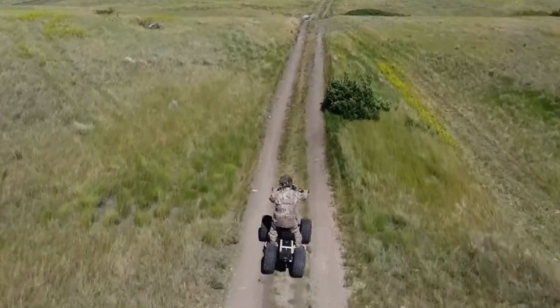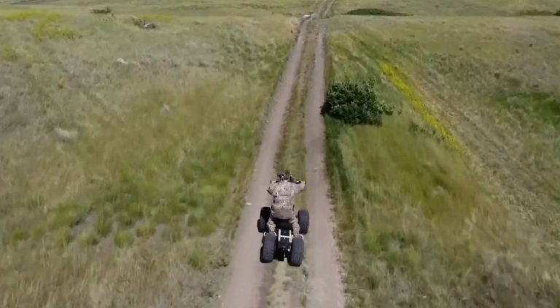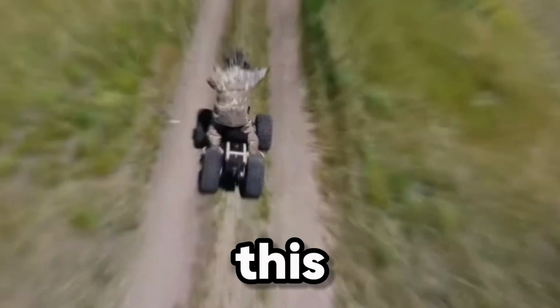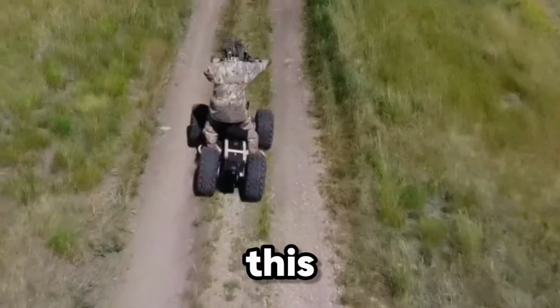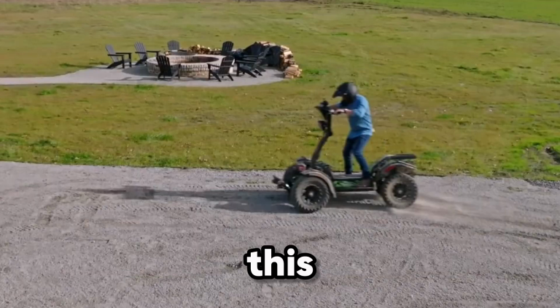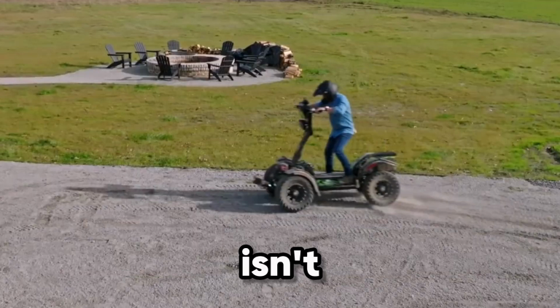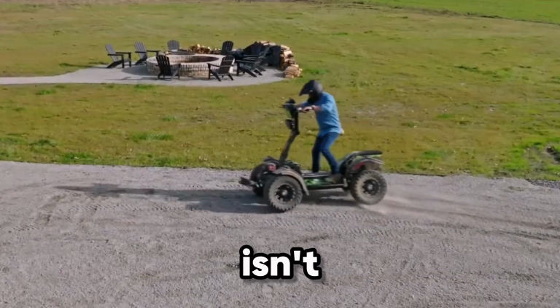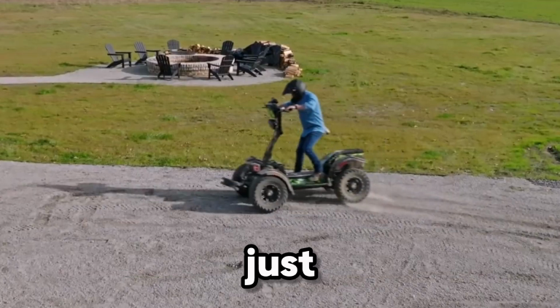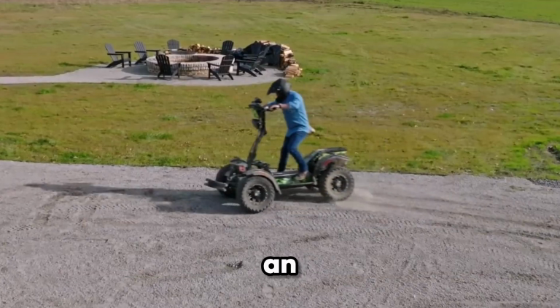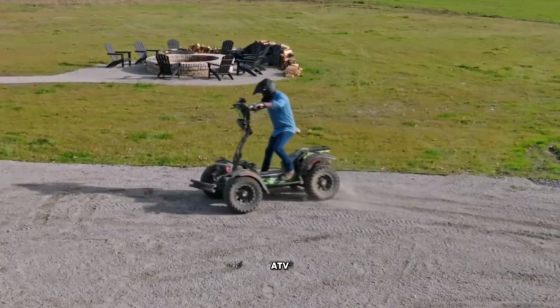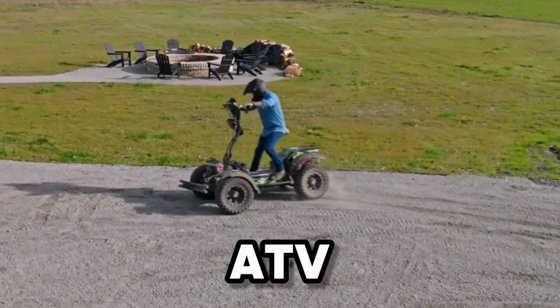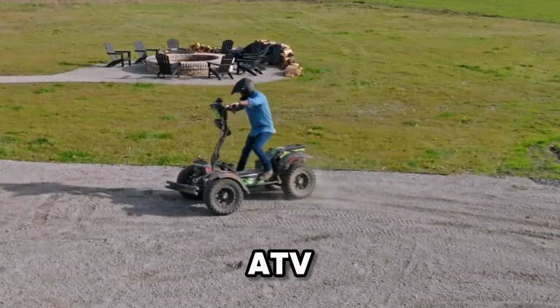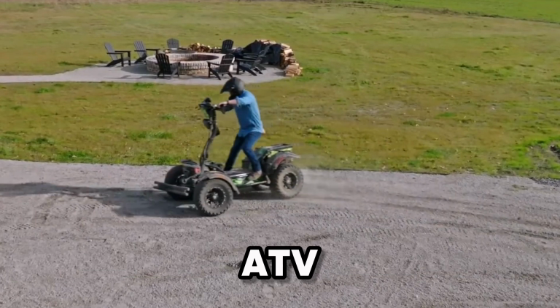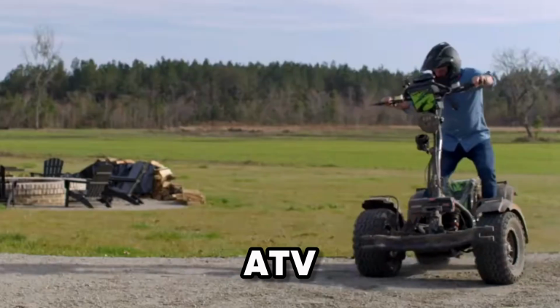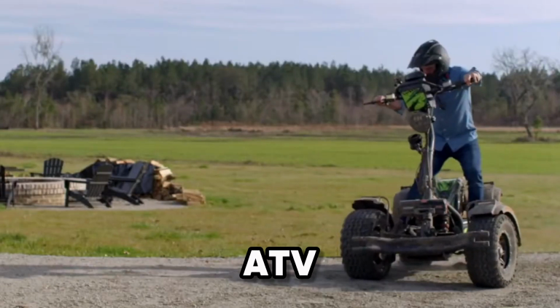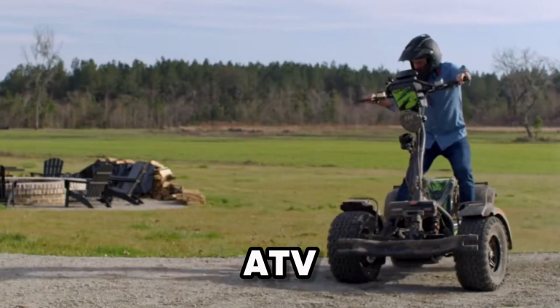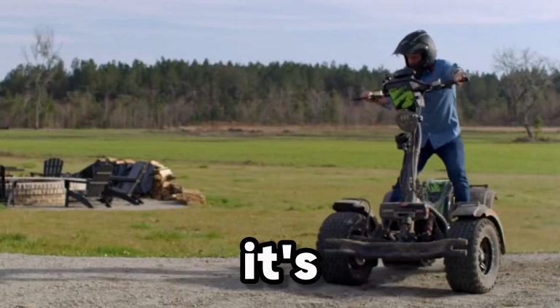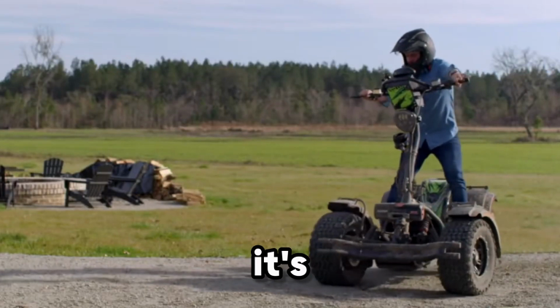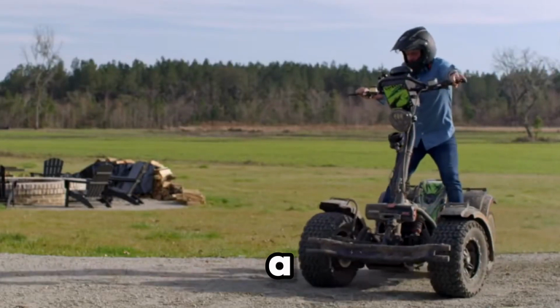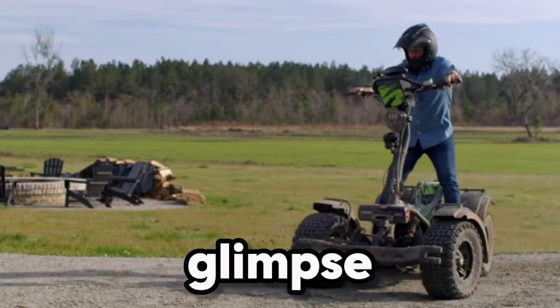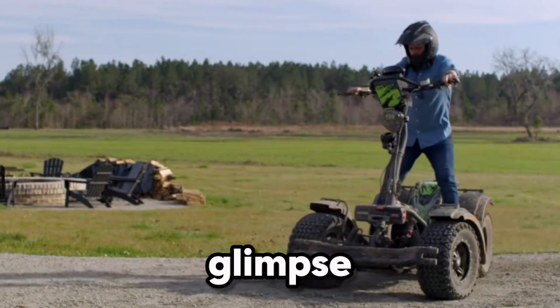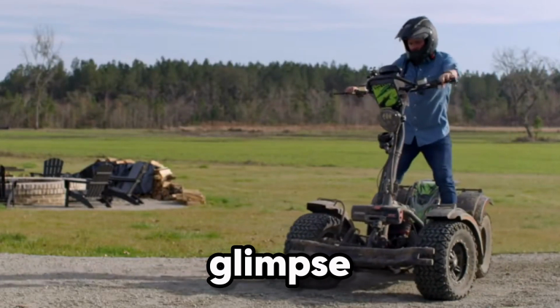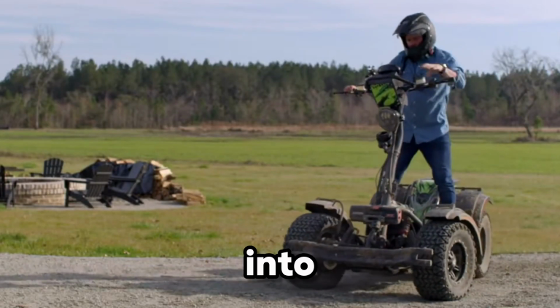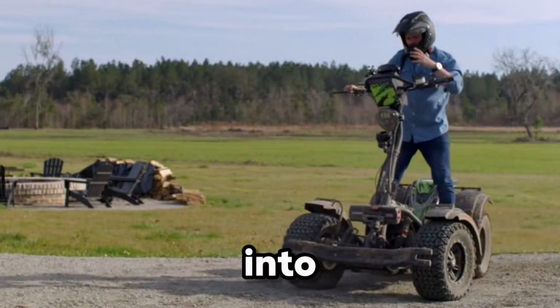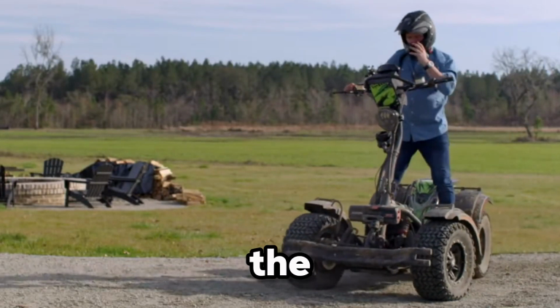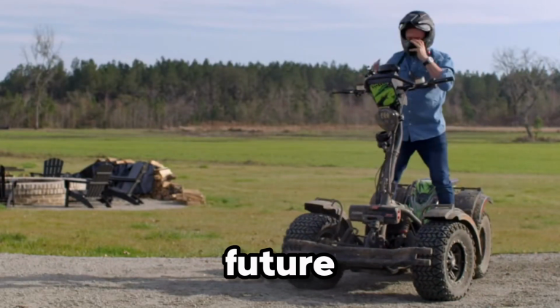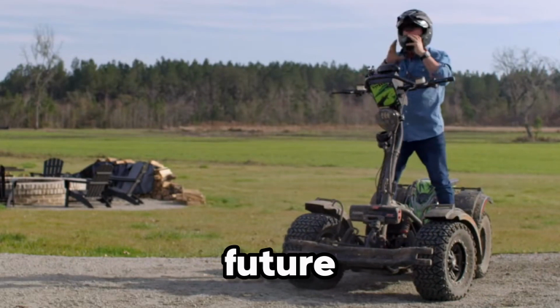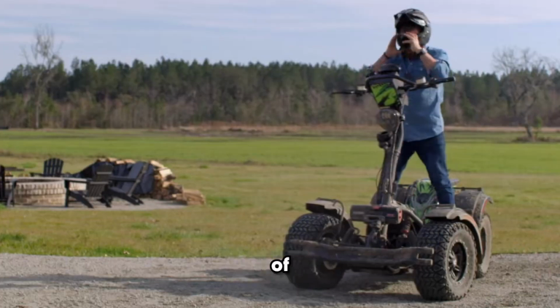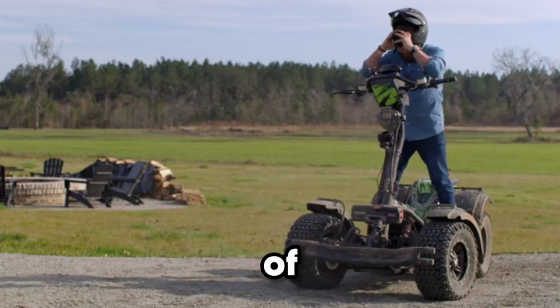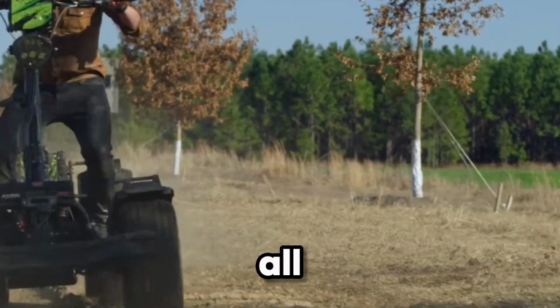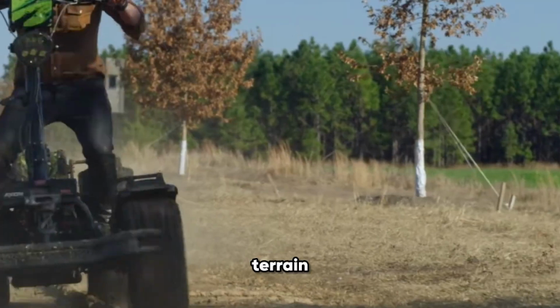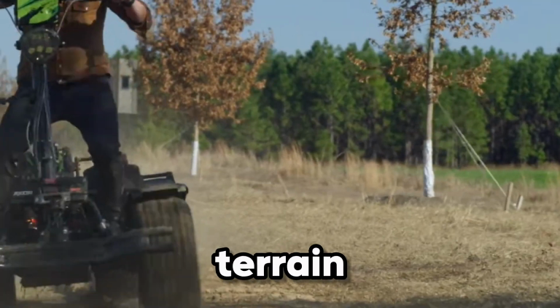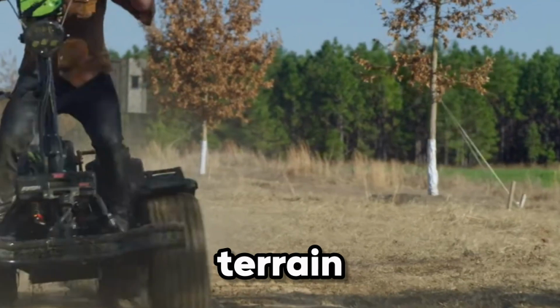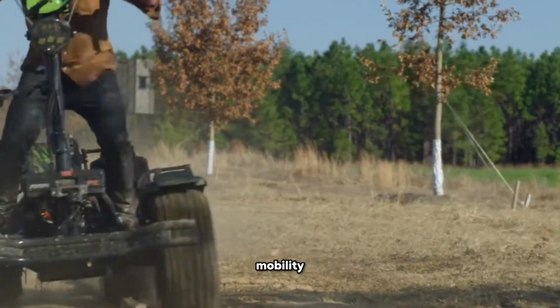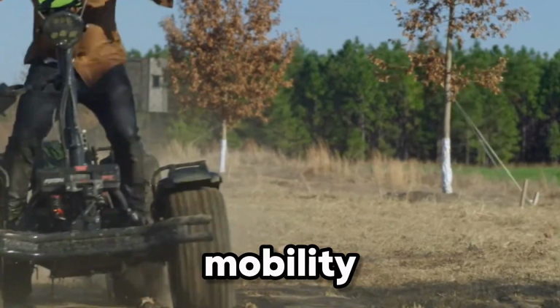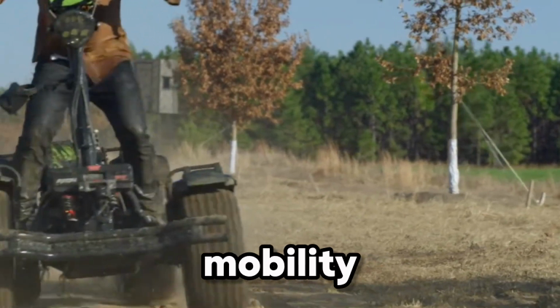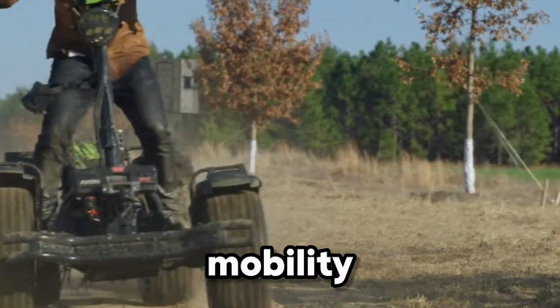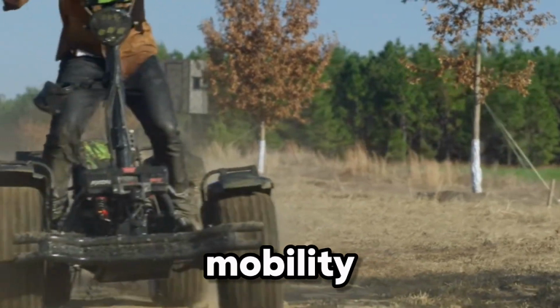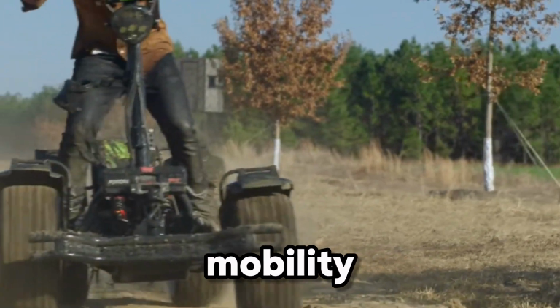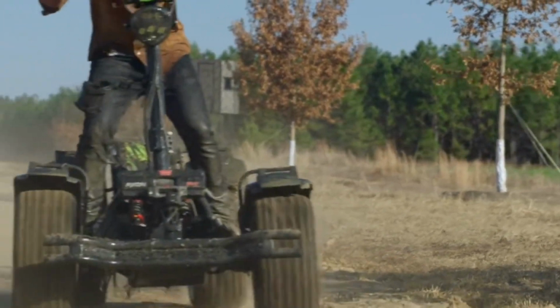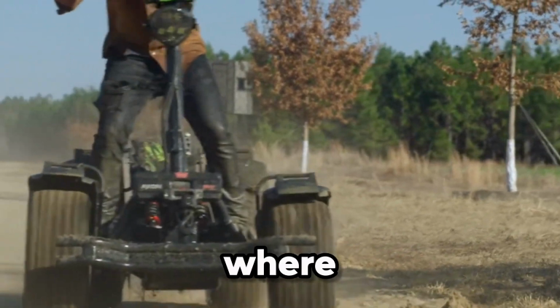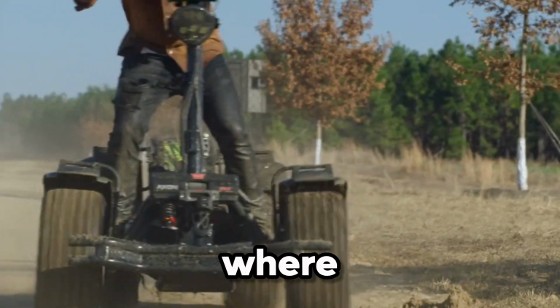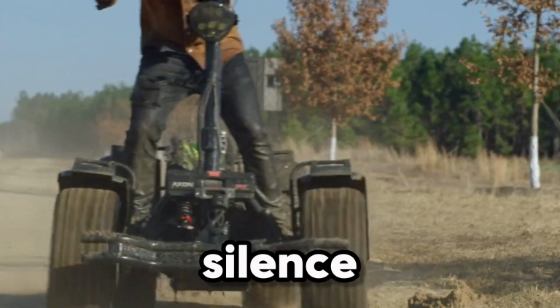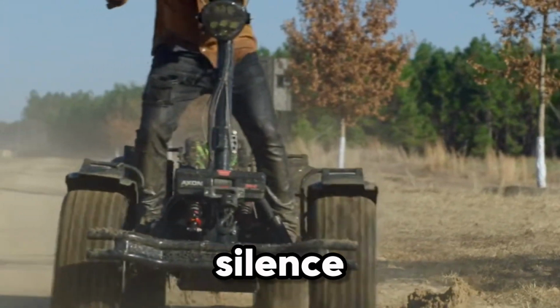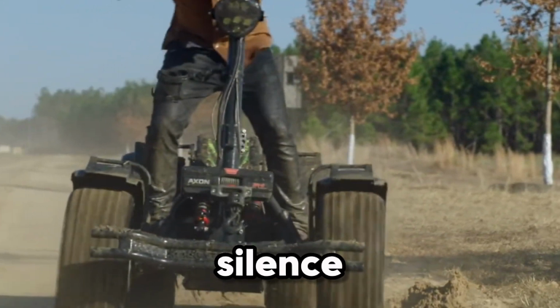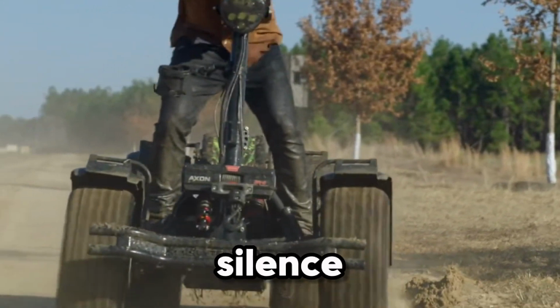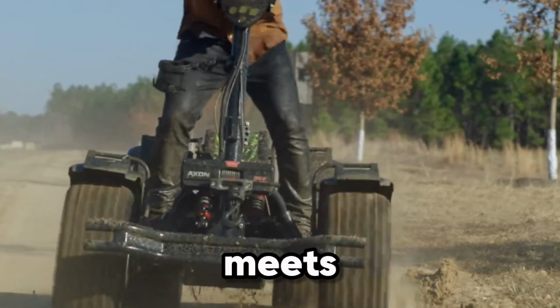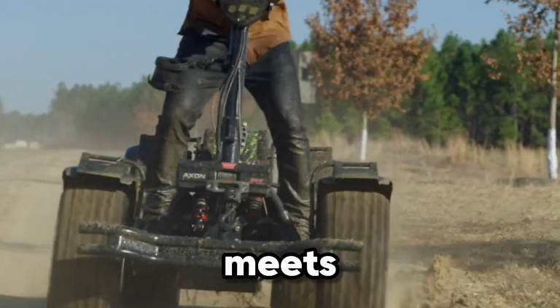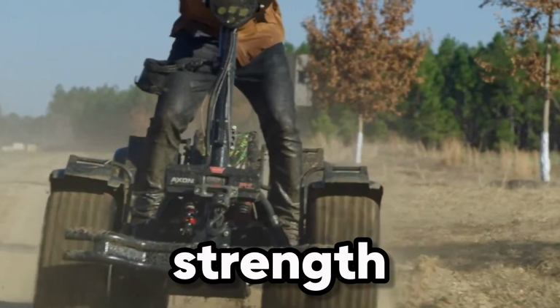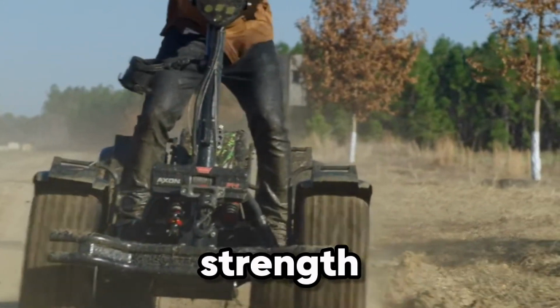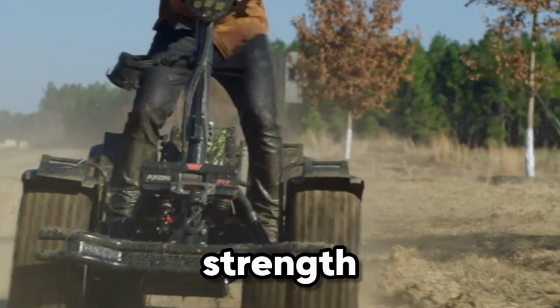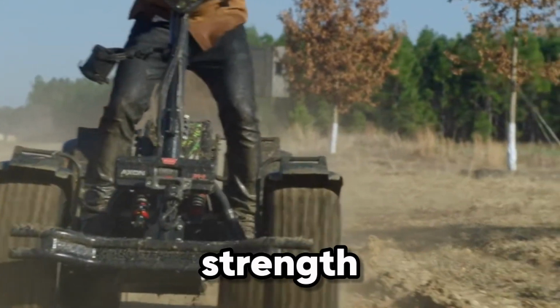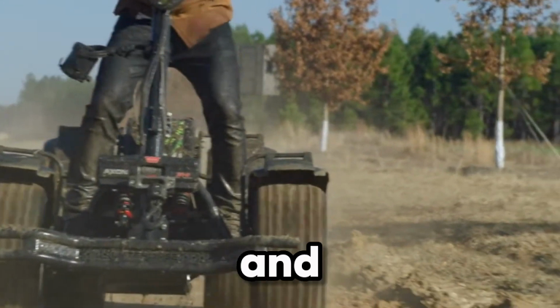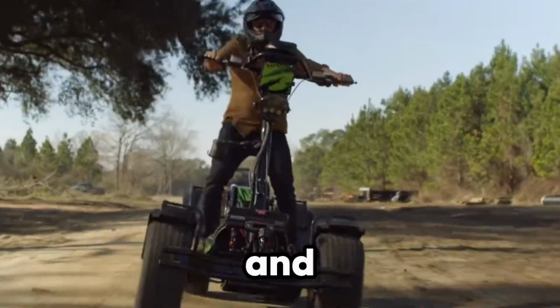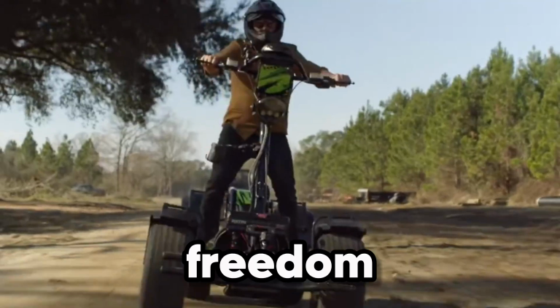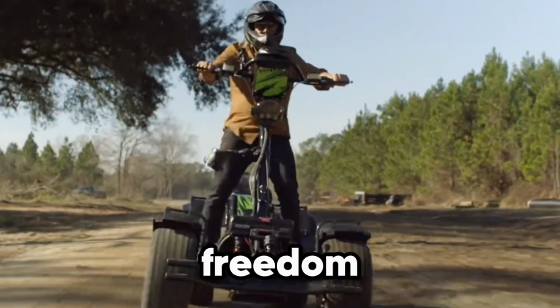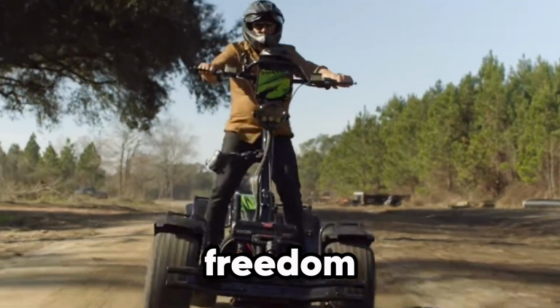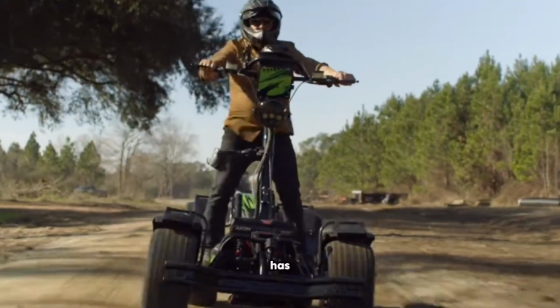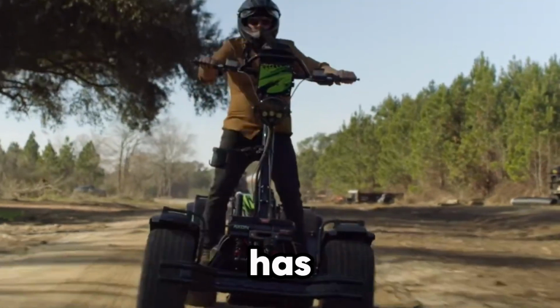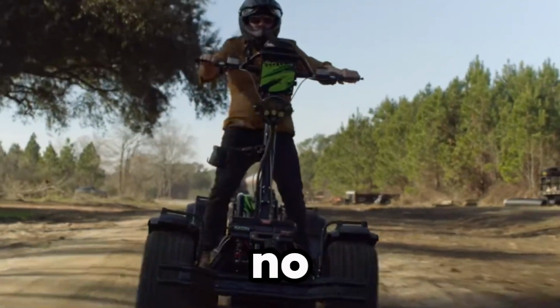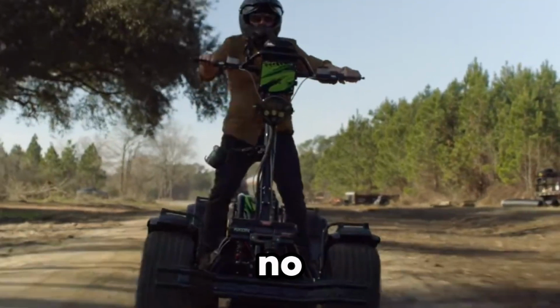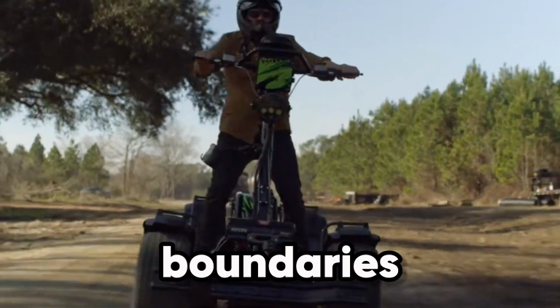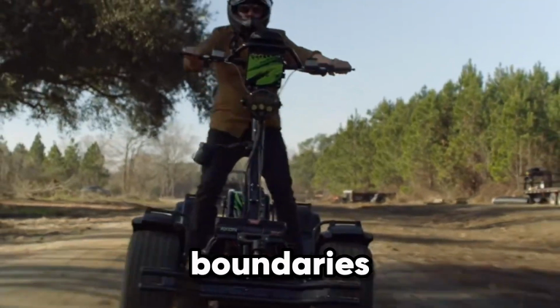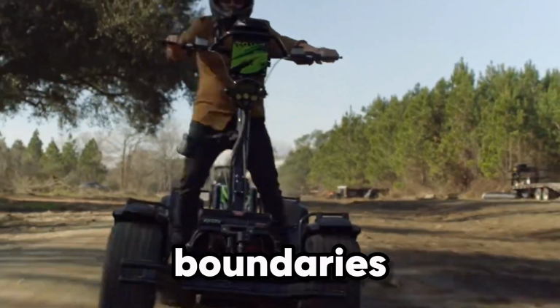This isn't just an ATV — it's a glimpse into the future of all-terrain mobility, where silence meets strength and freedom has no boundaries.